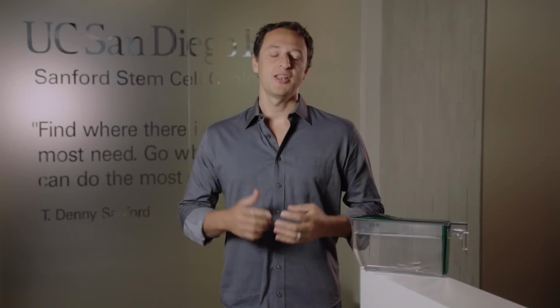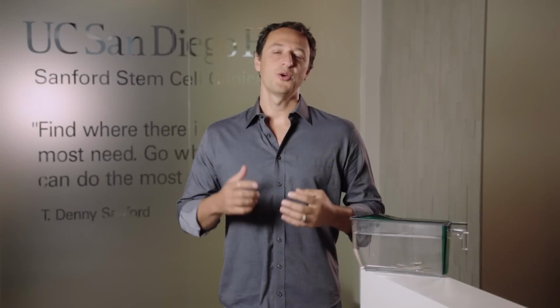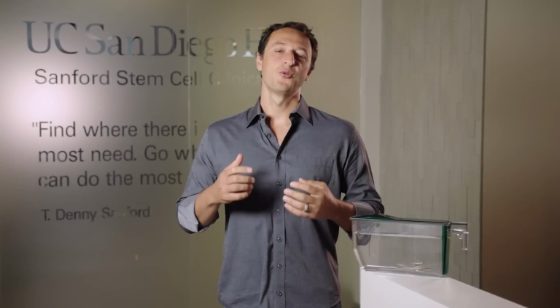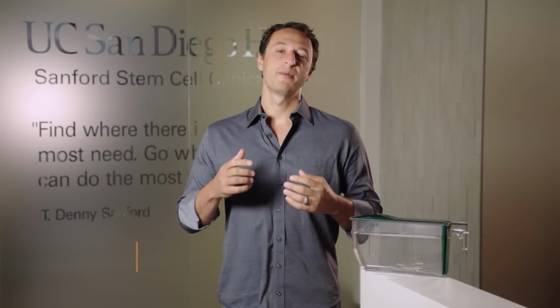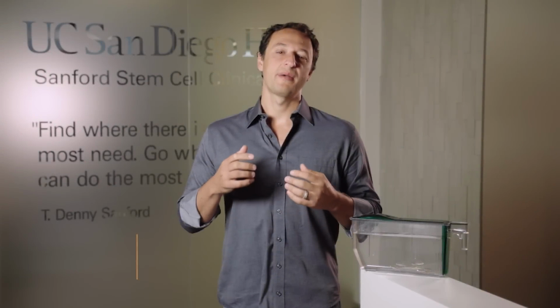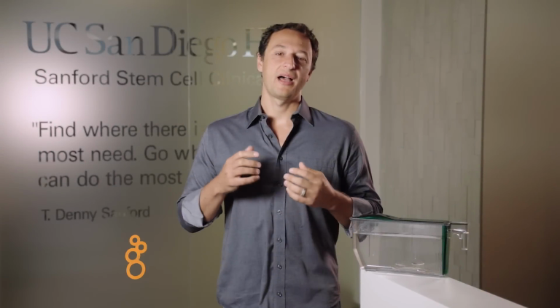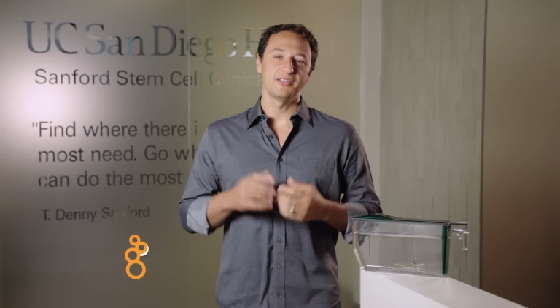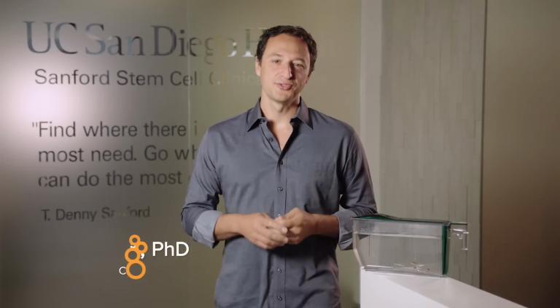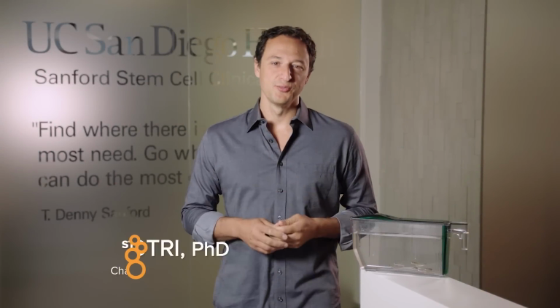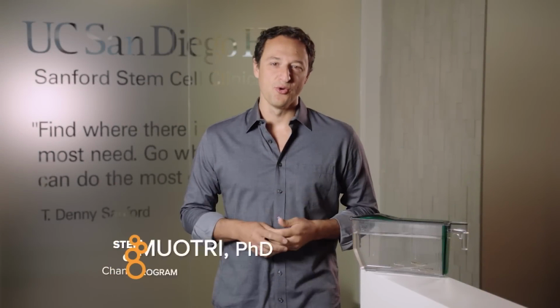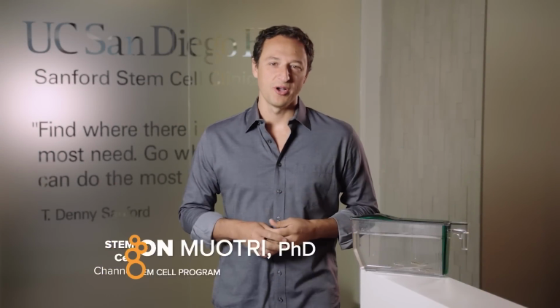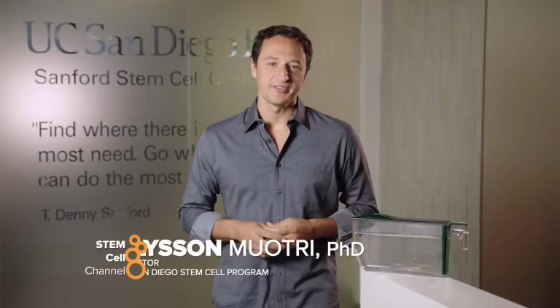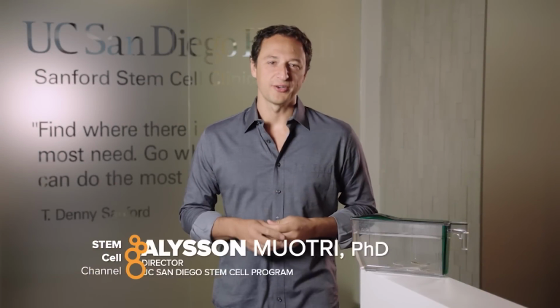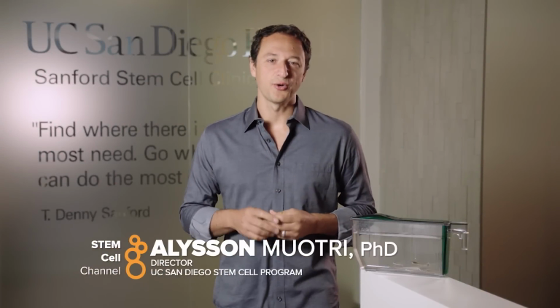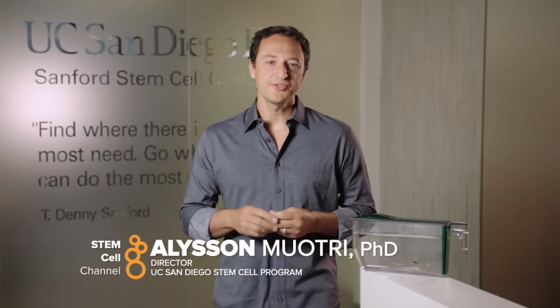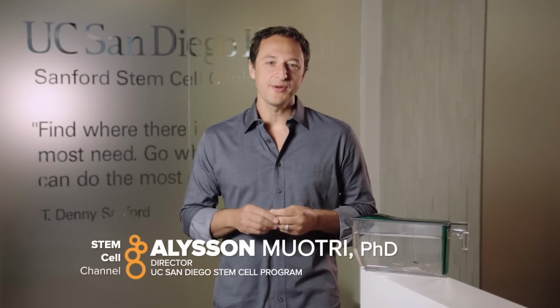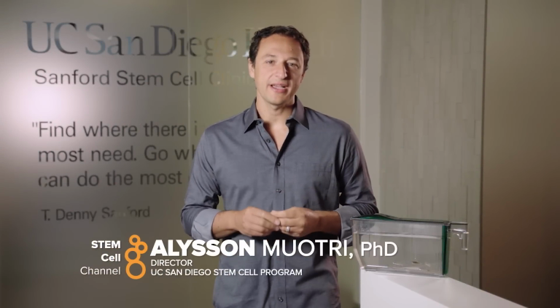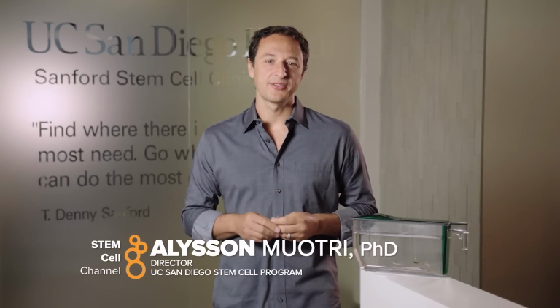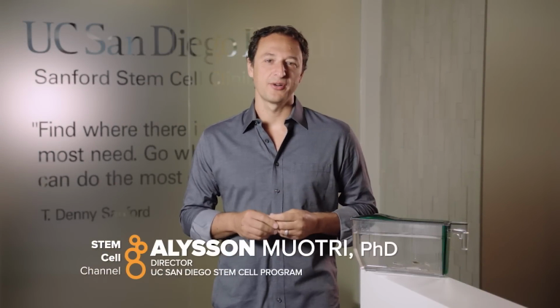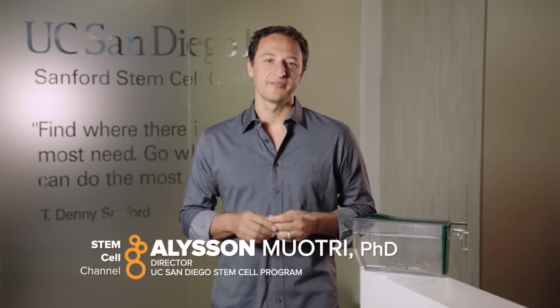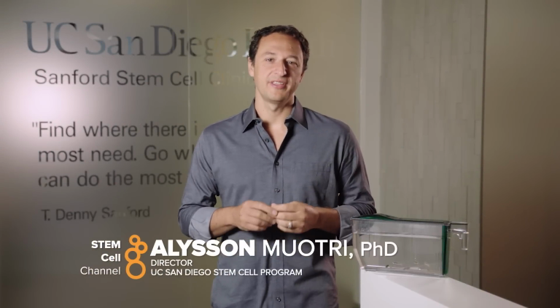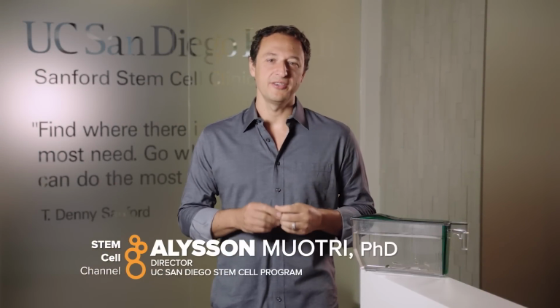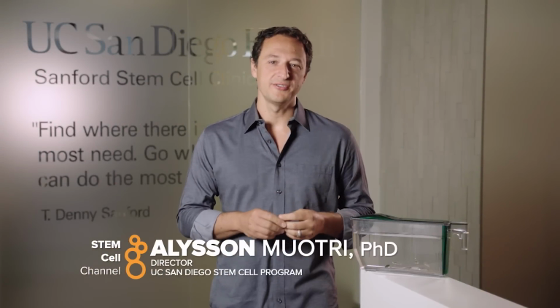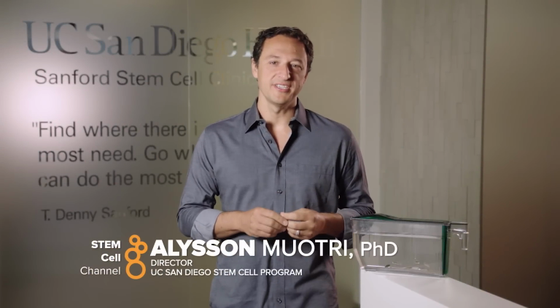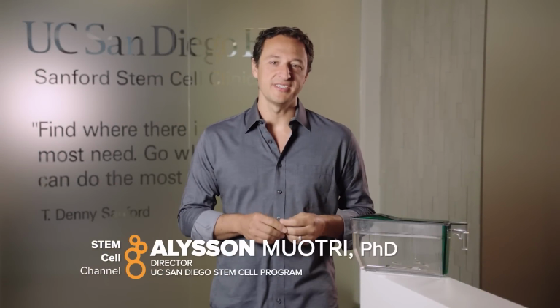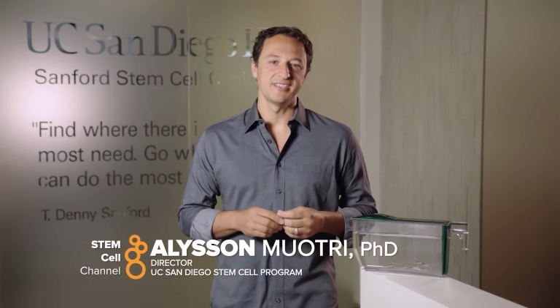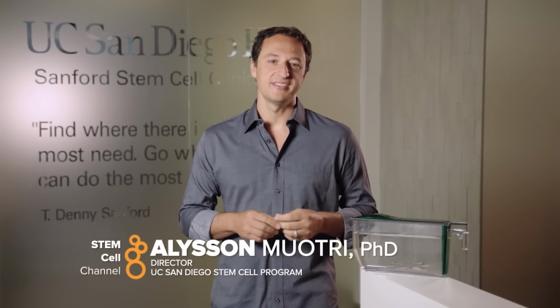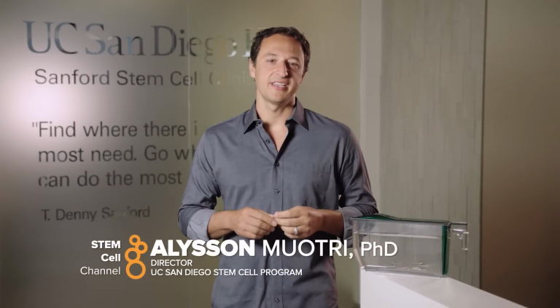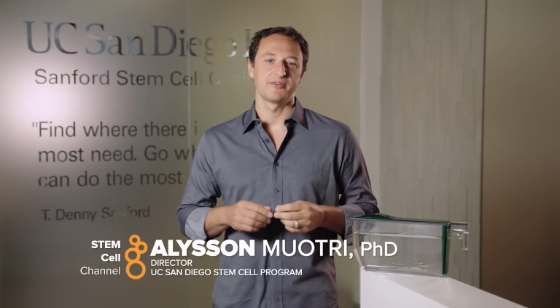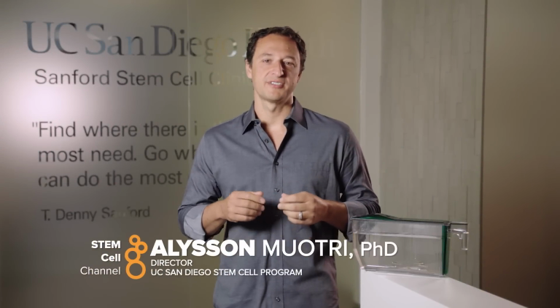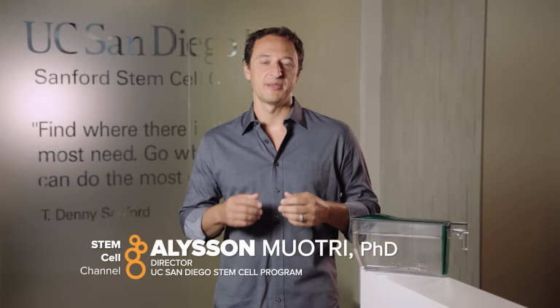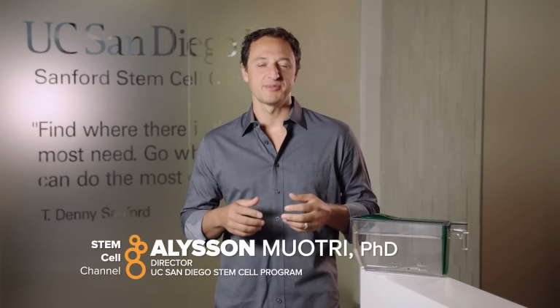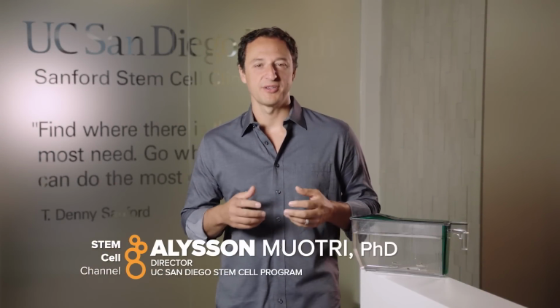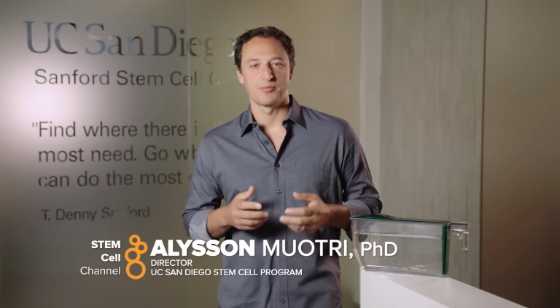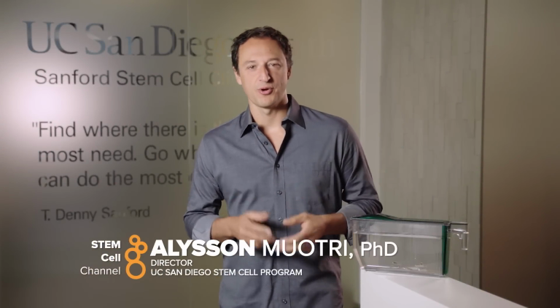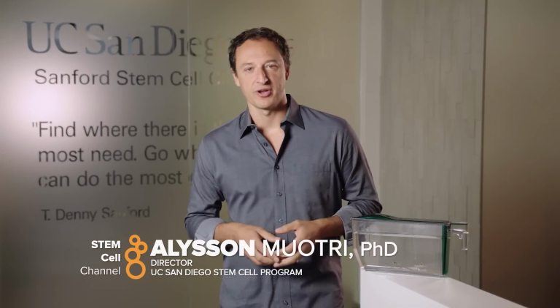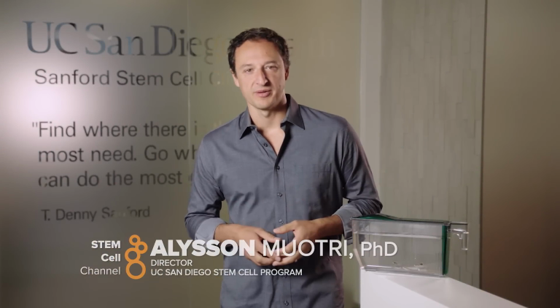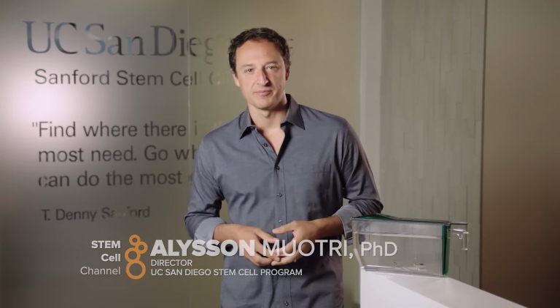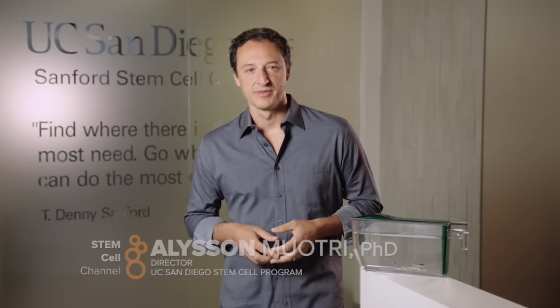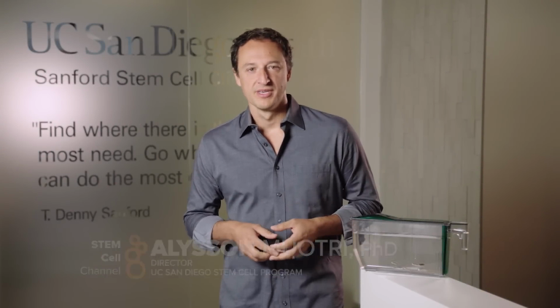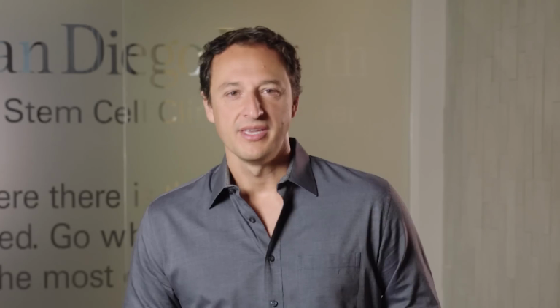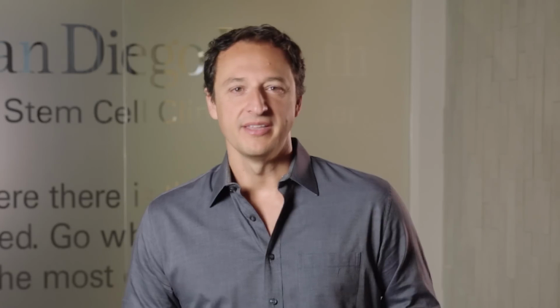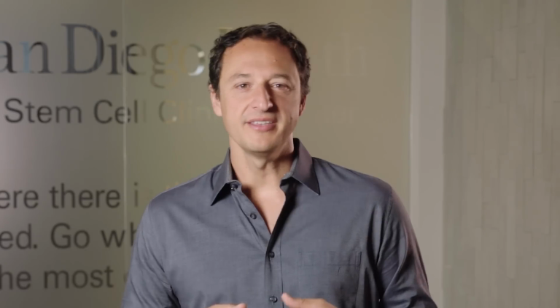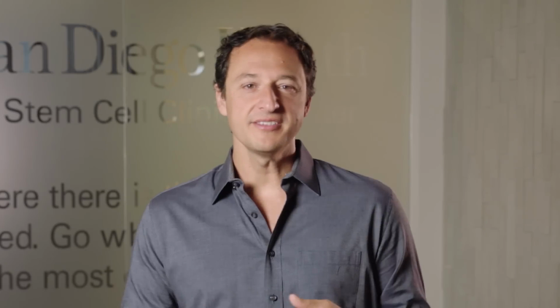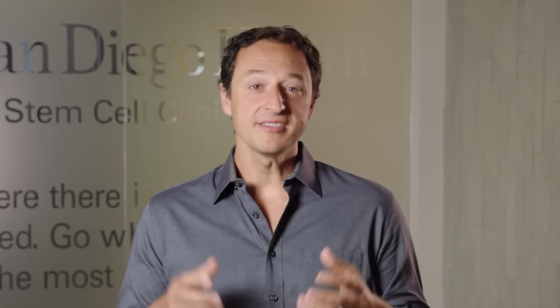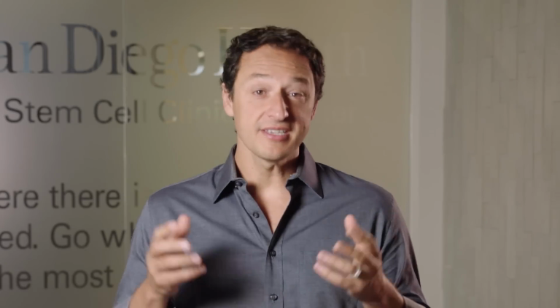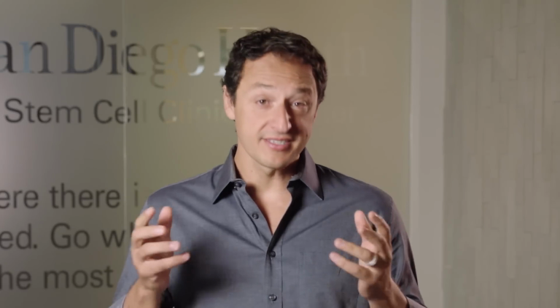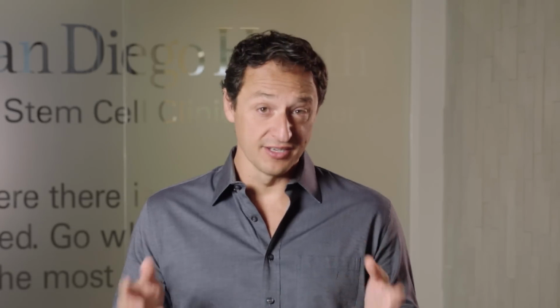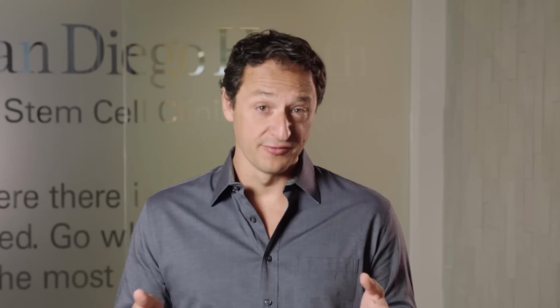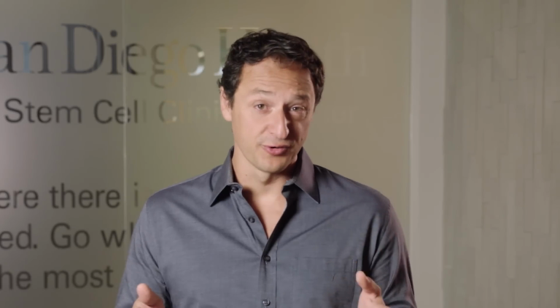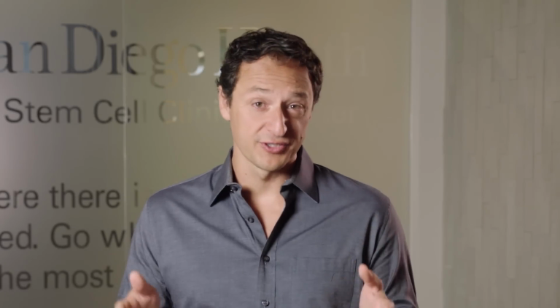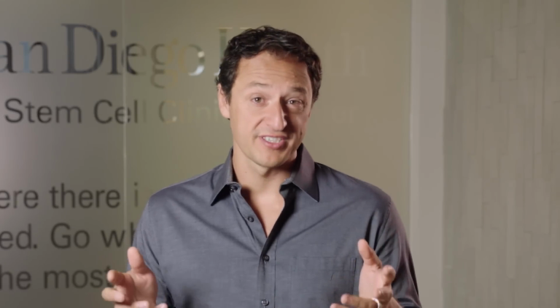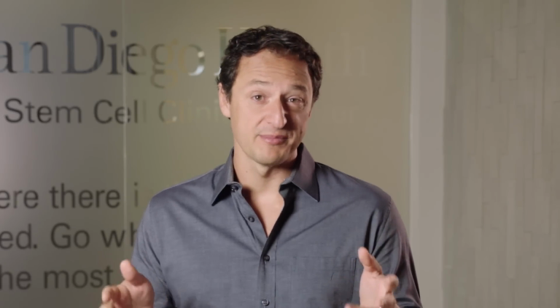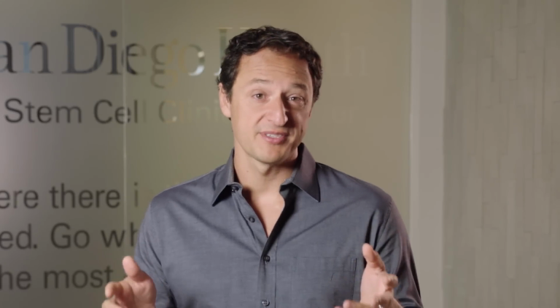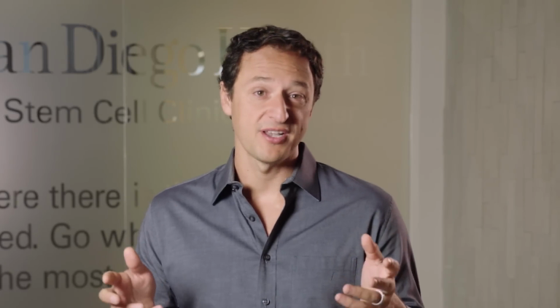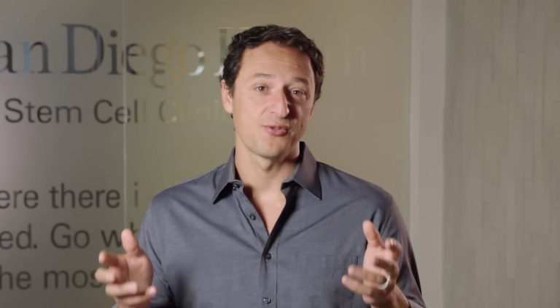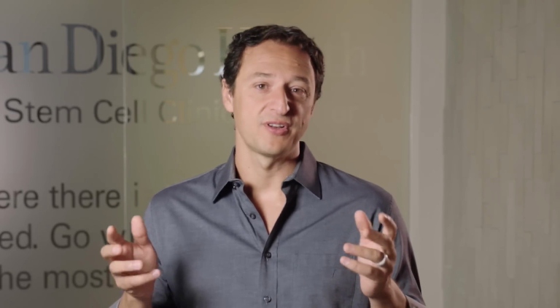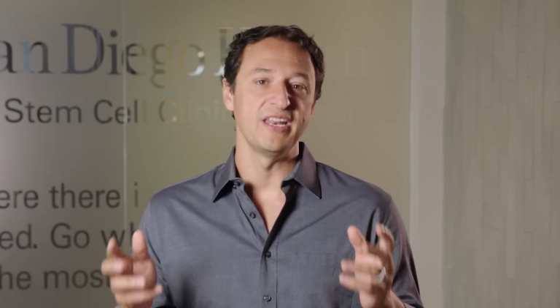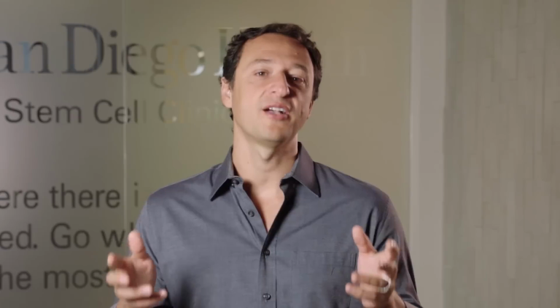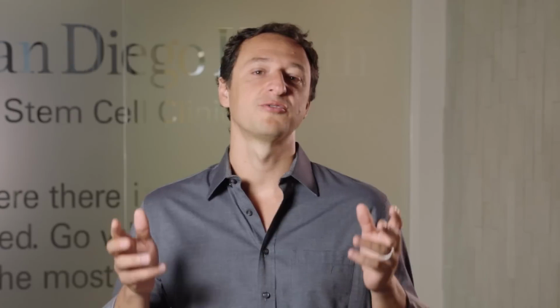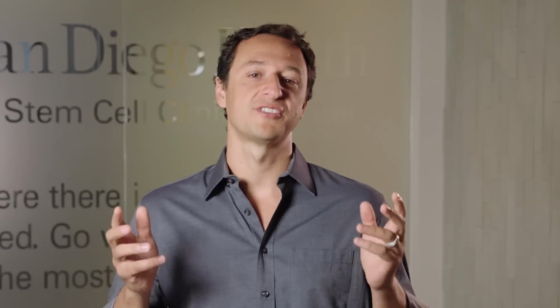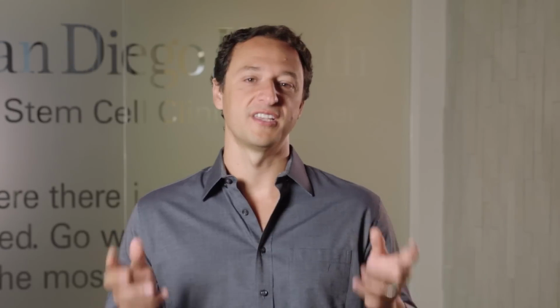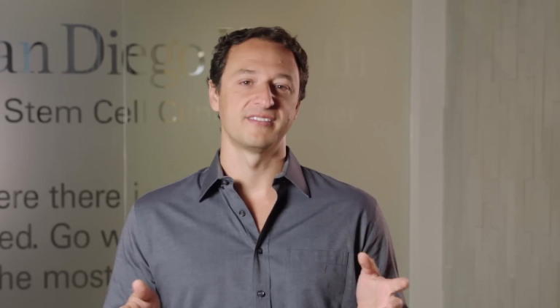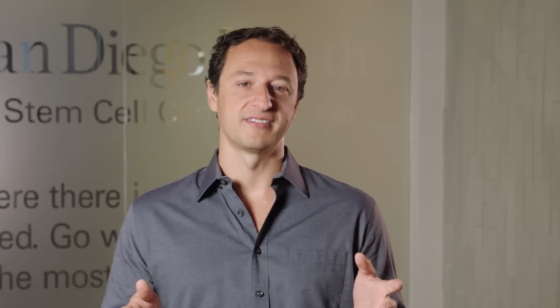Hello, I'm Alisson Muotri, Director of the UC San Diego Stem Cell Program, and this is the Sanford Stem Cell Clinical Center.